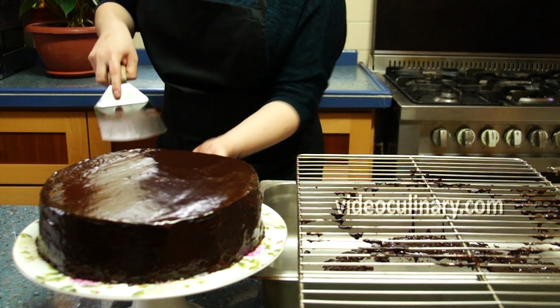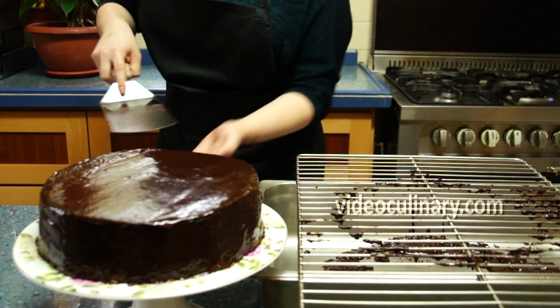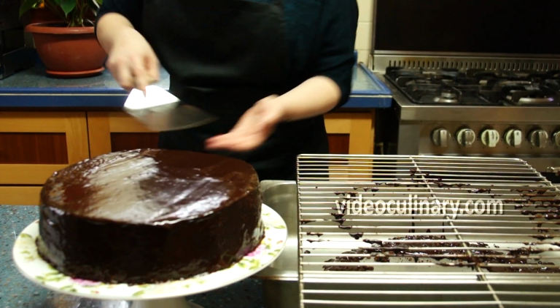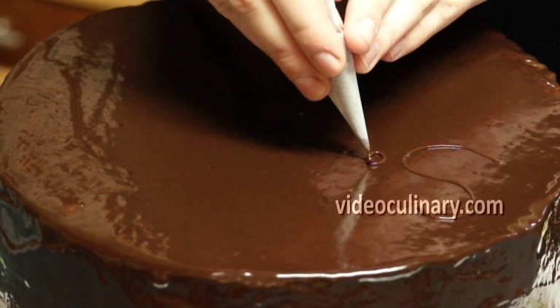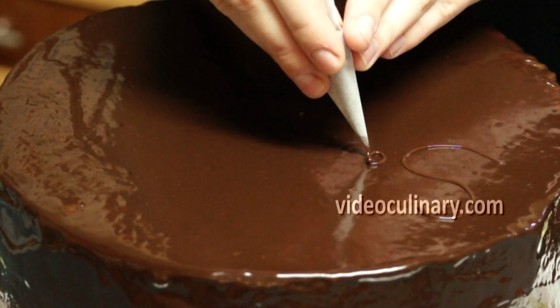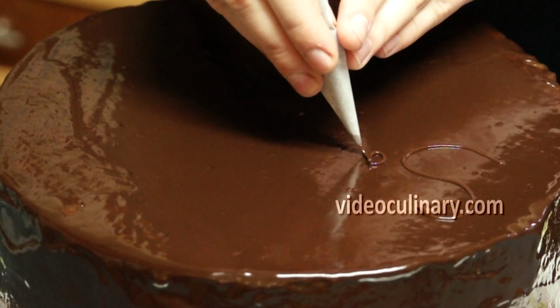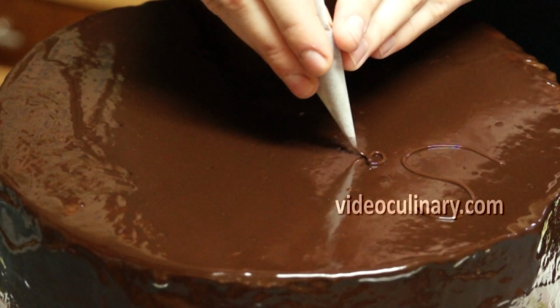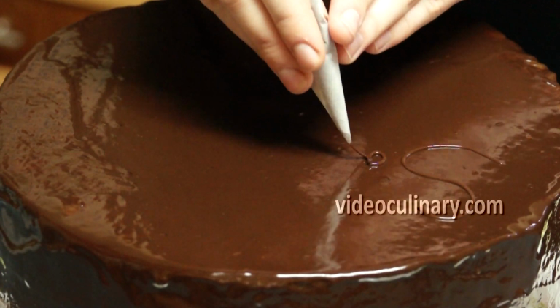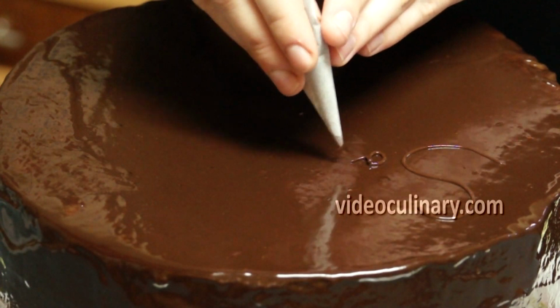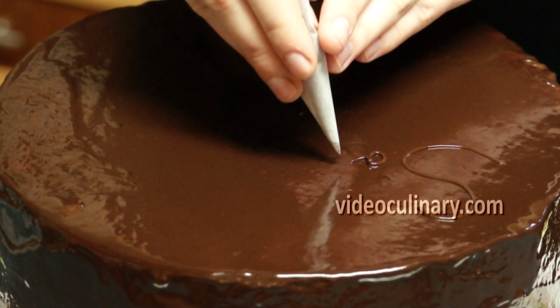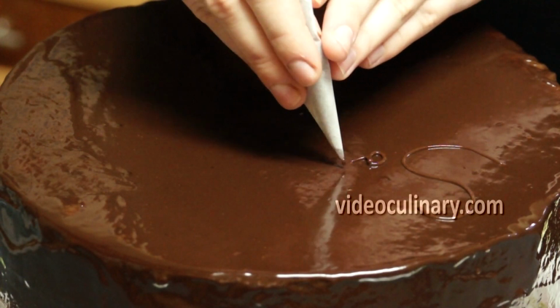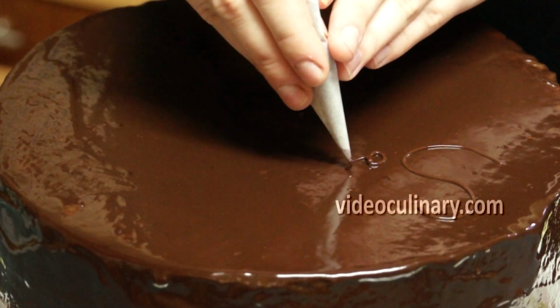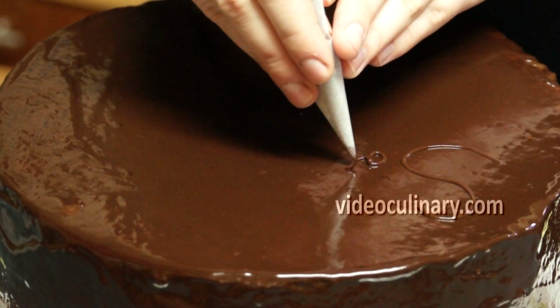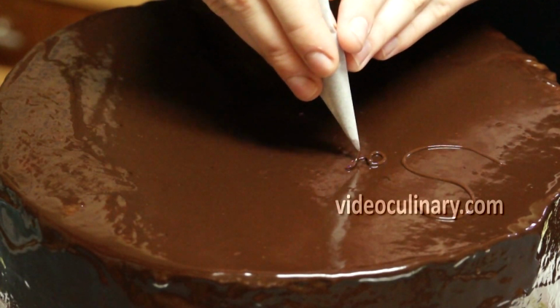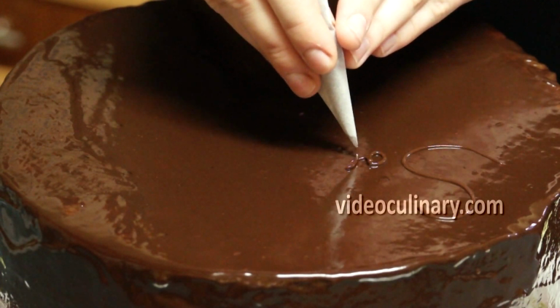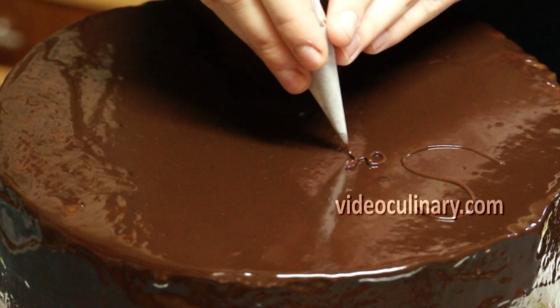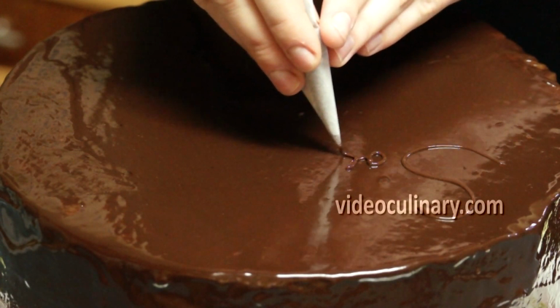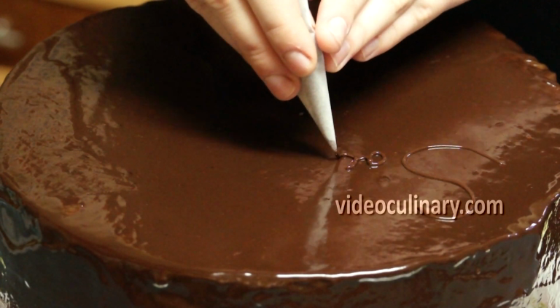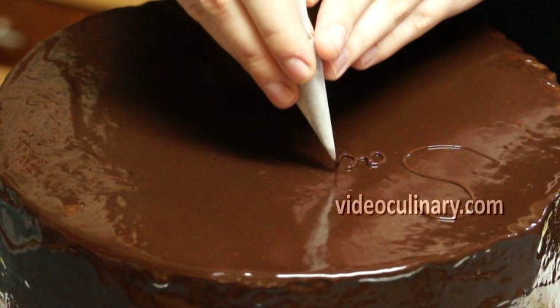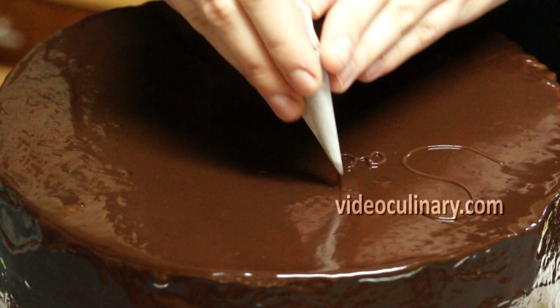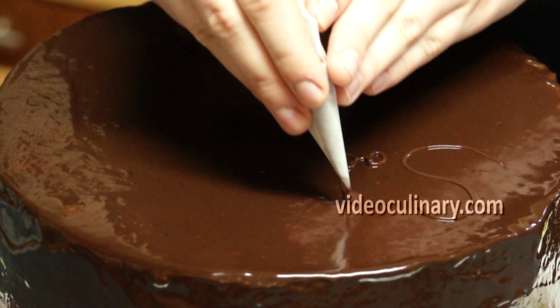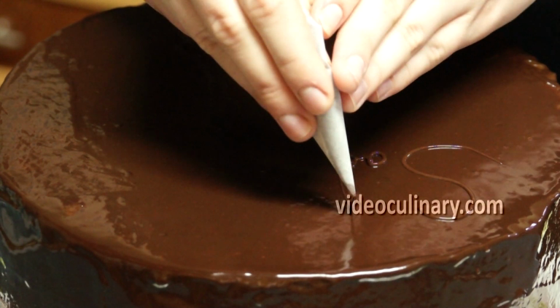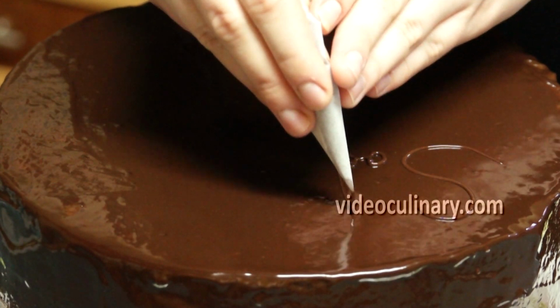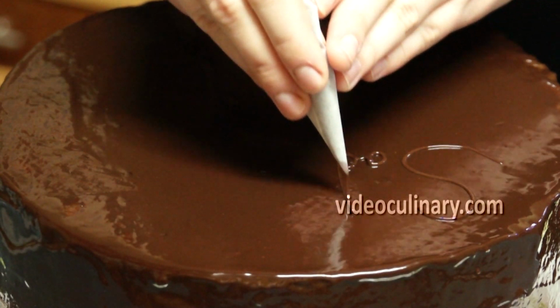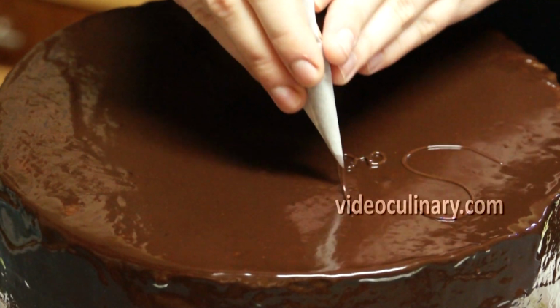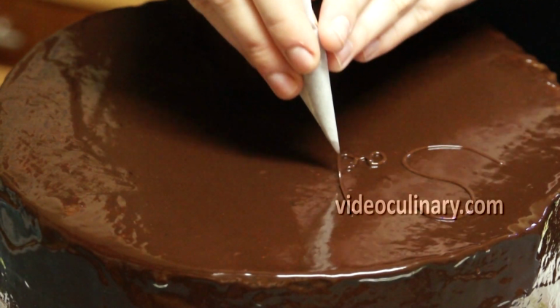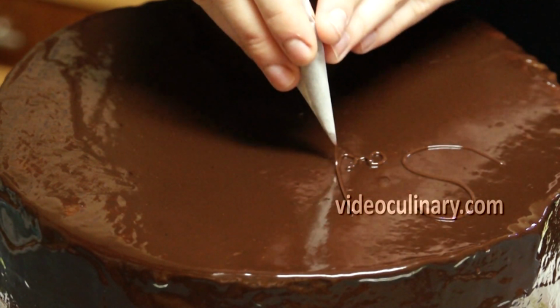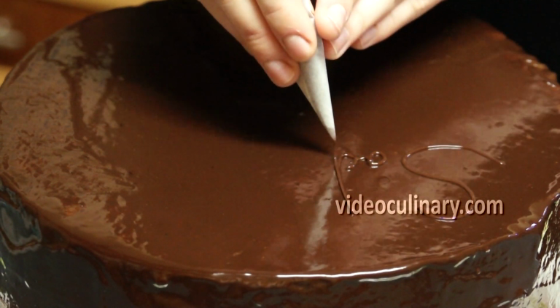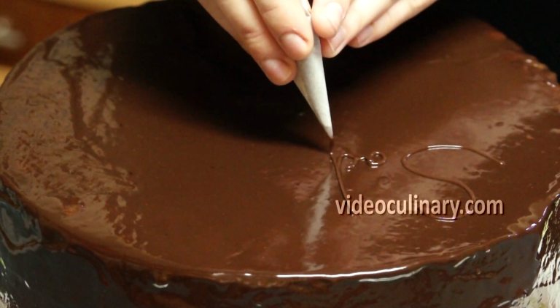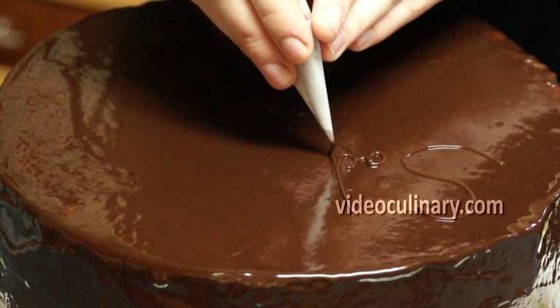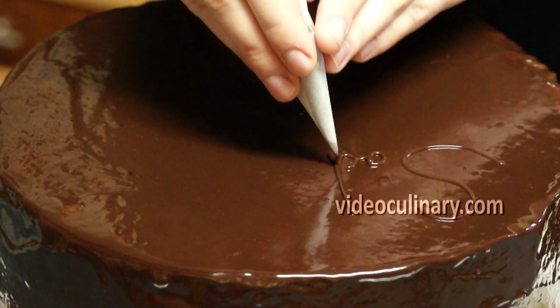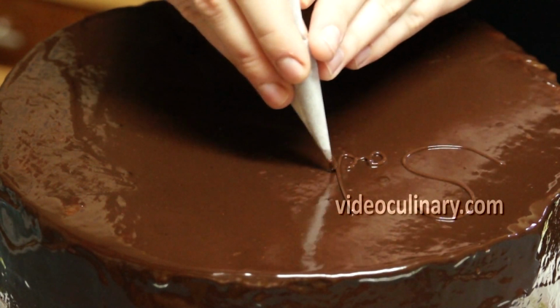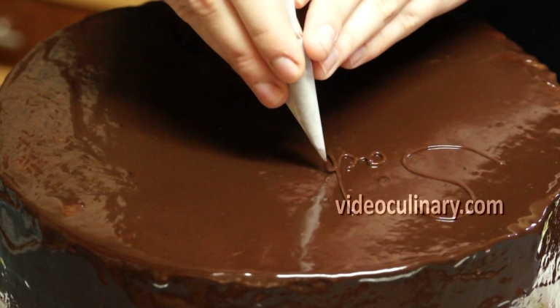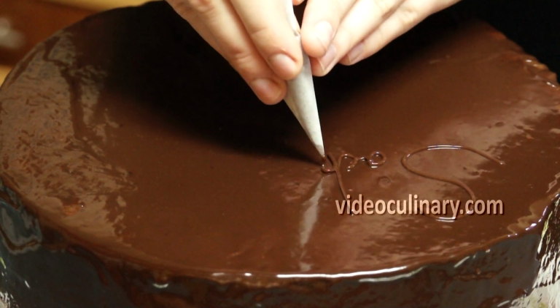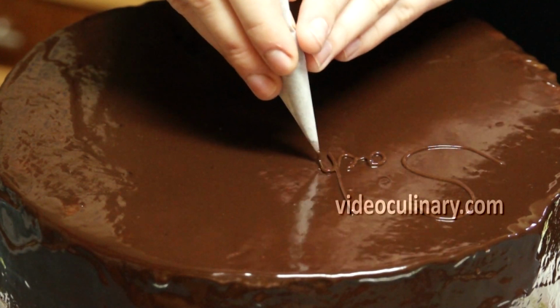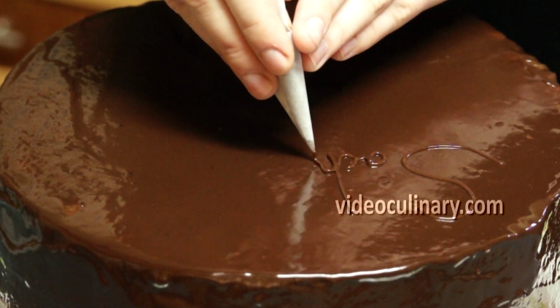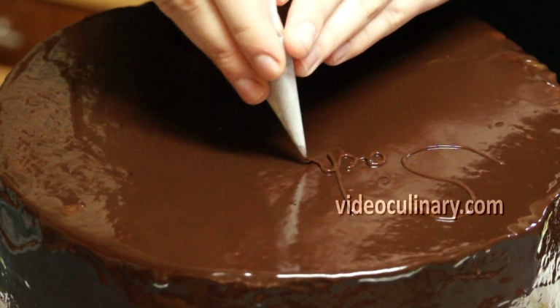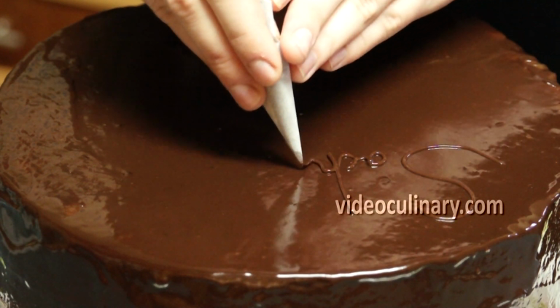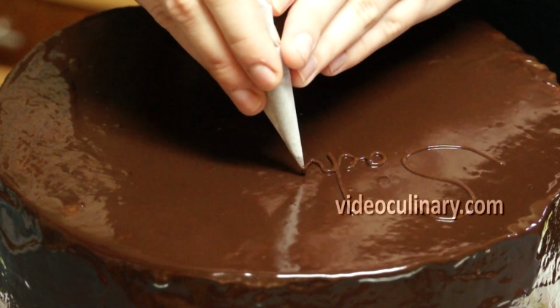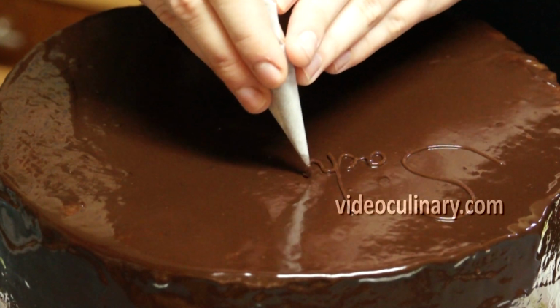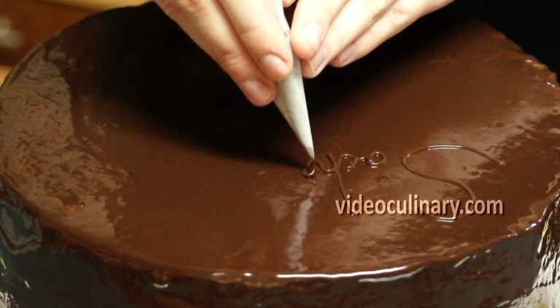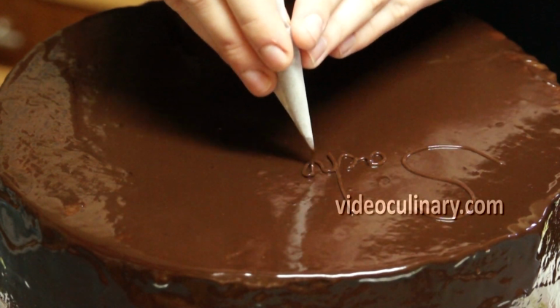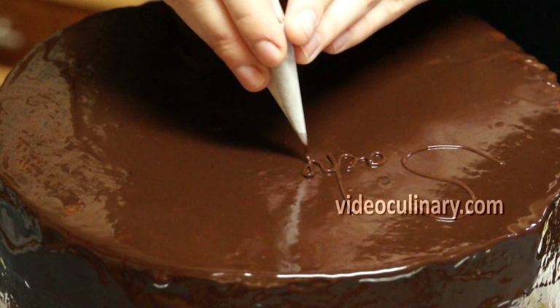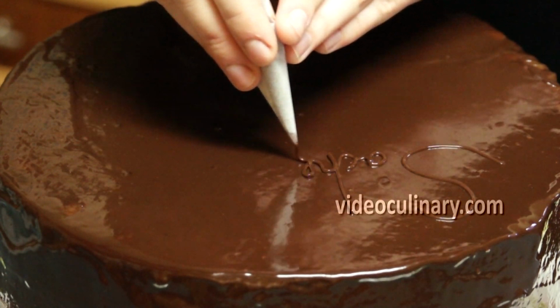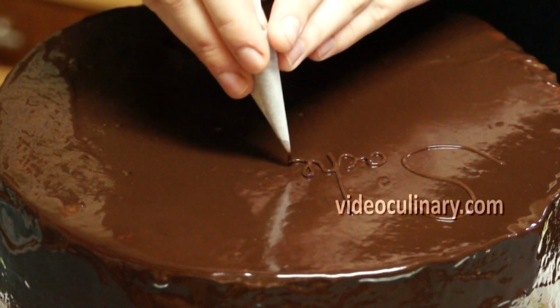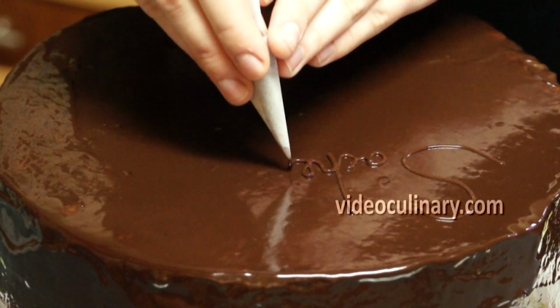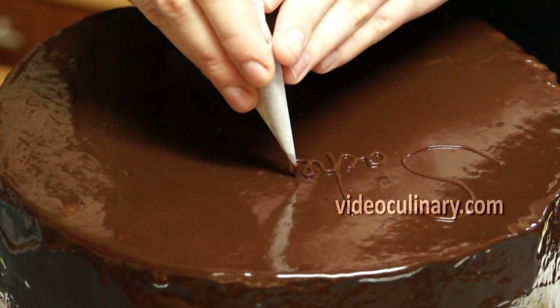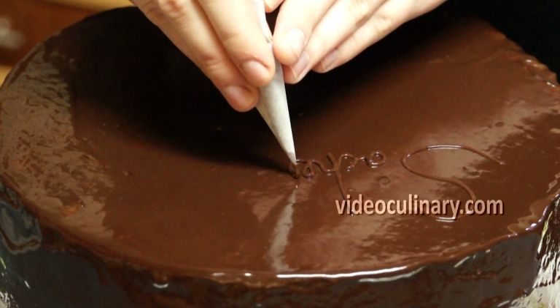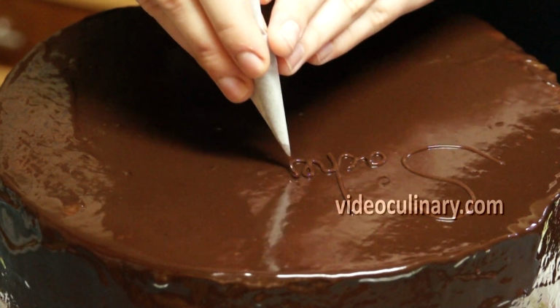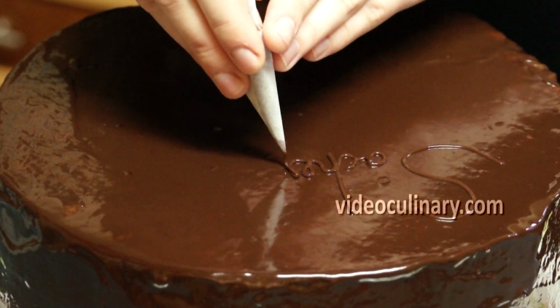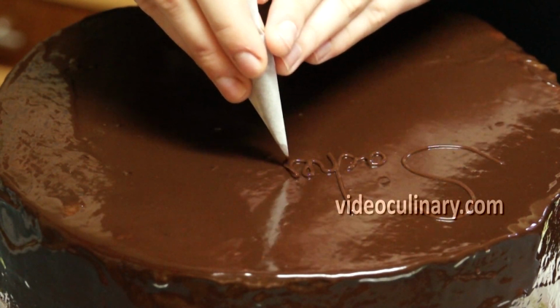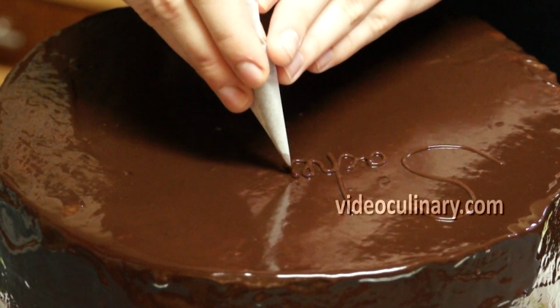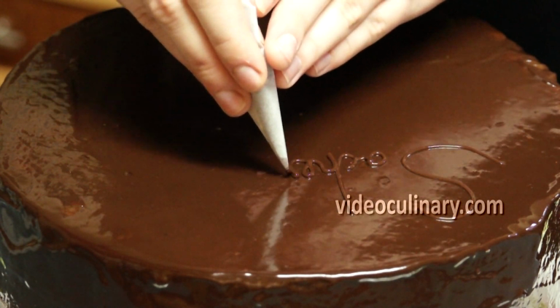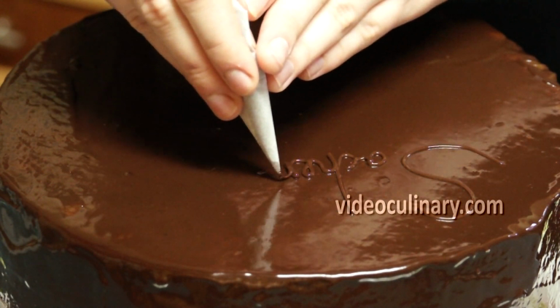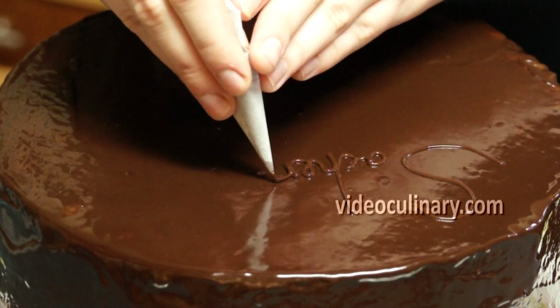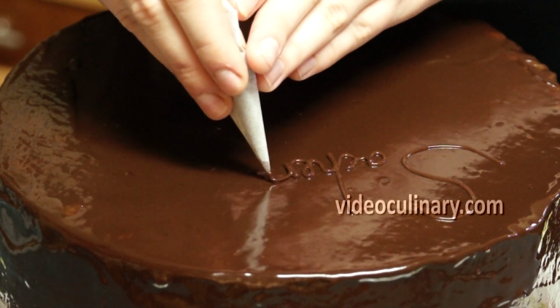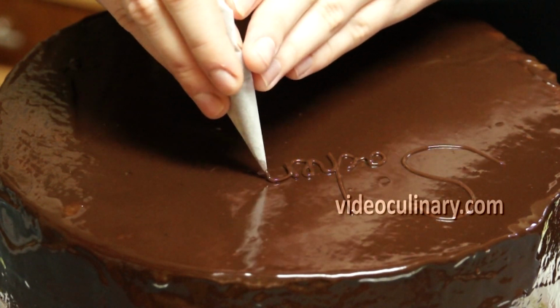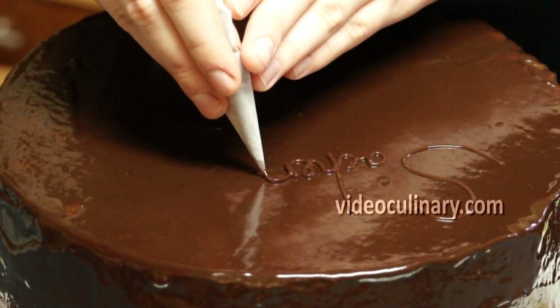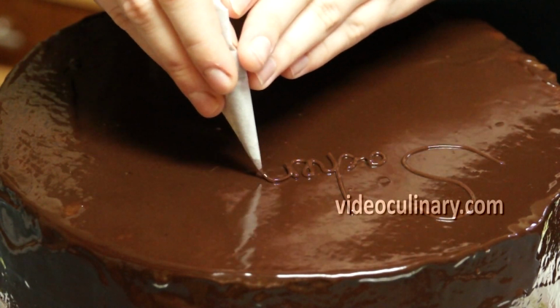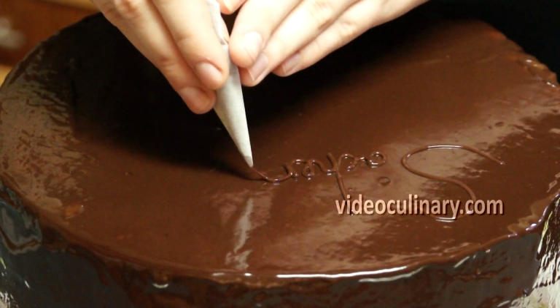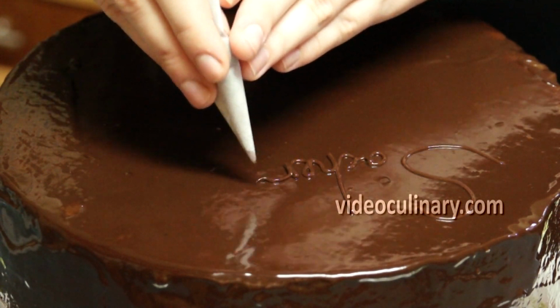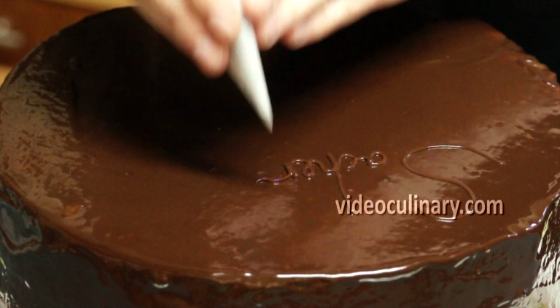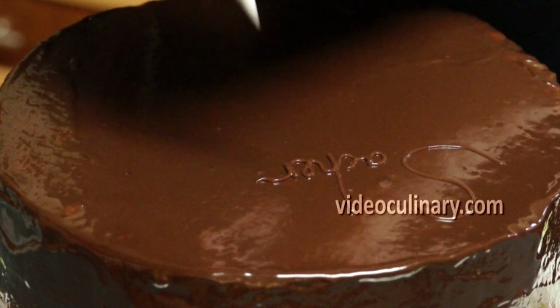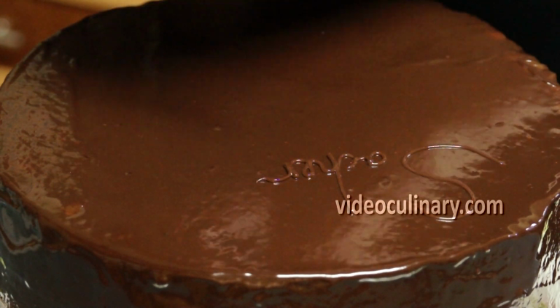Pipe the word 'Sacher Torte' across the top of the cake for a classic finish. Serve and enjoy!